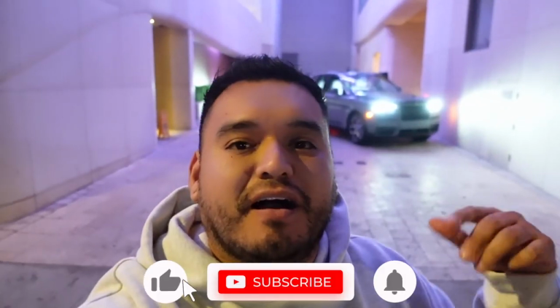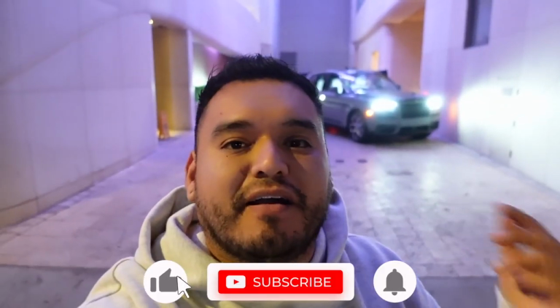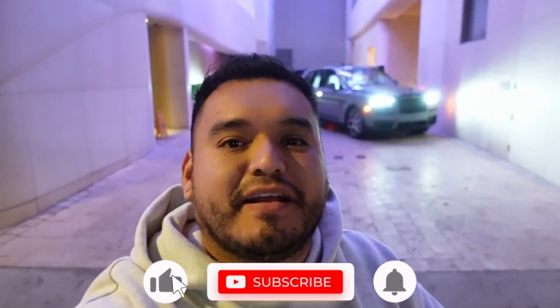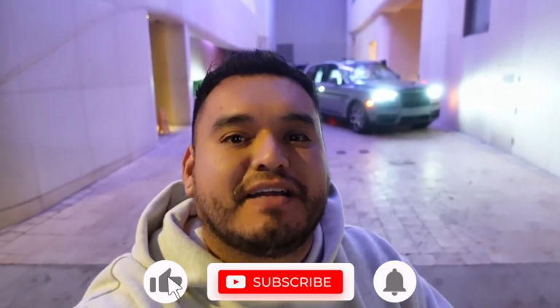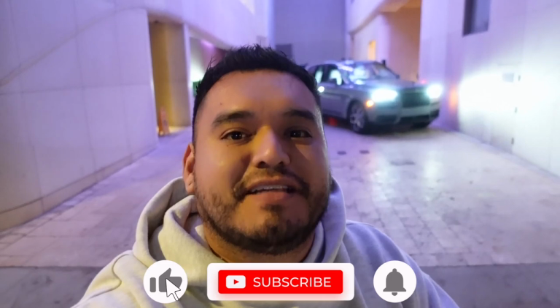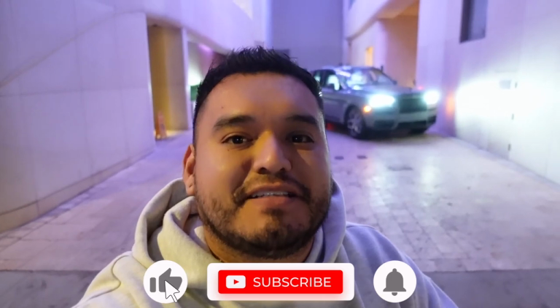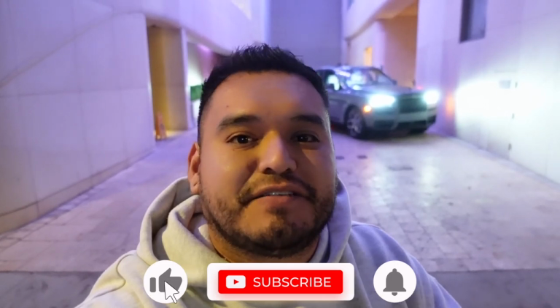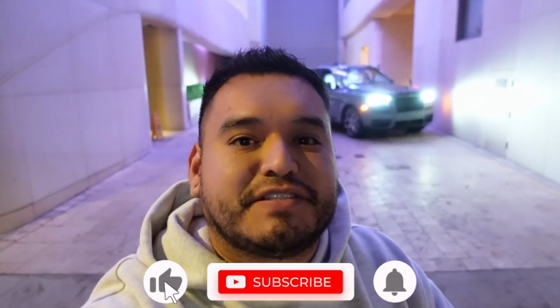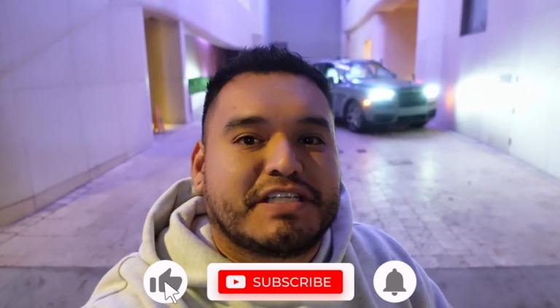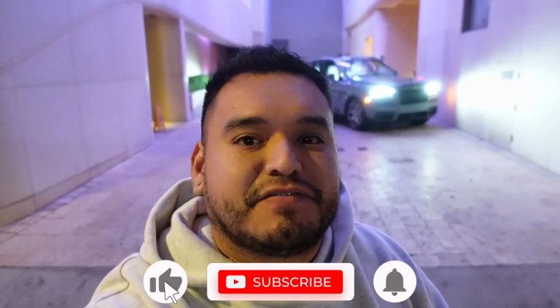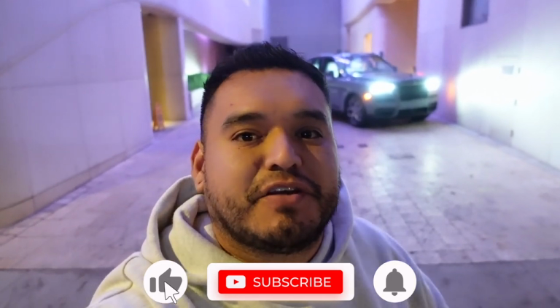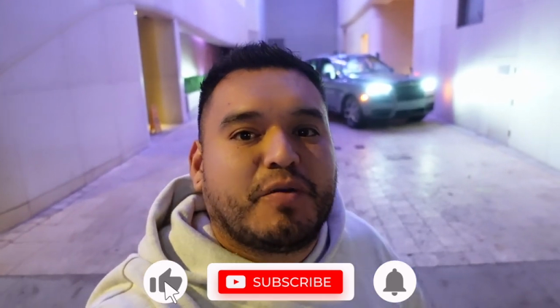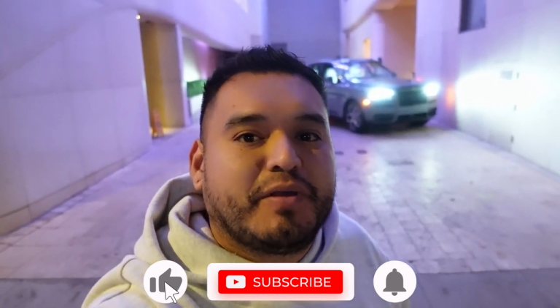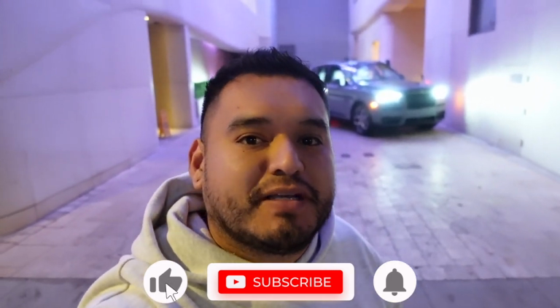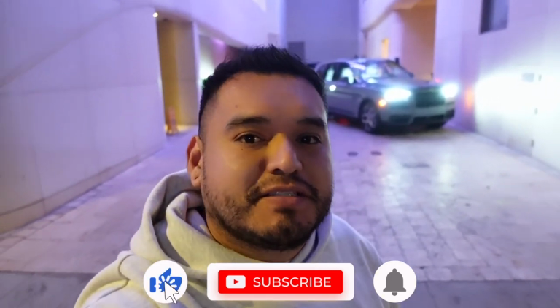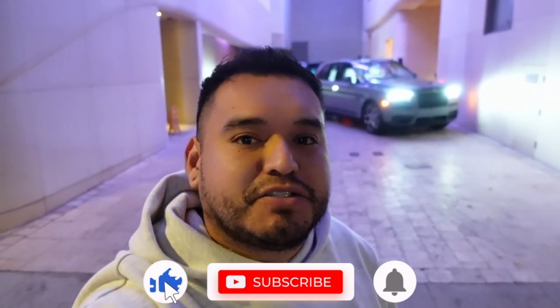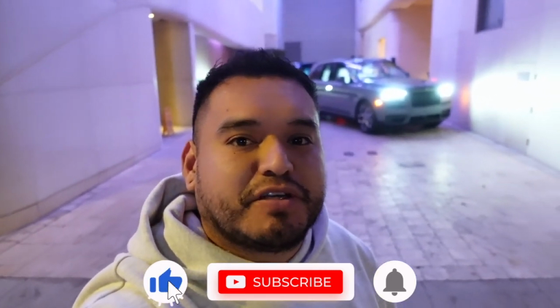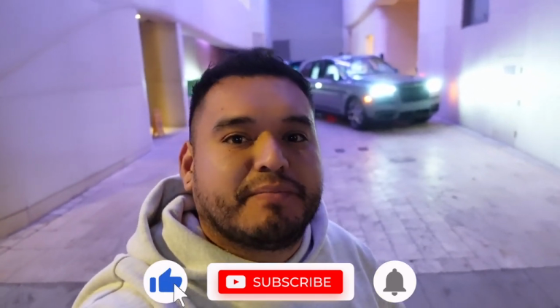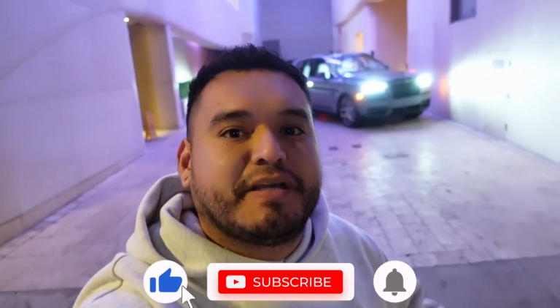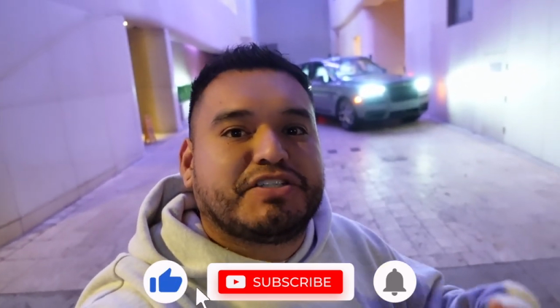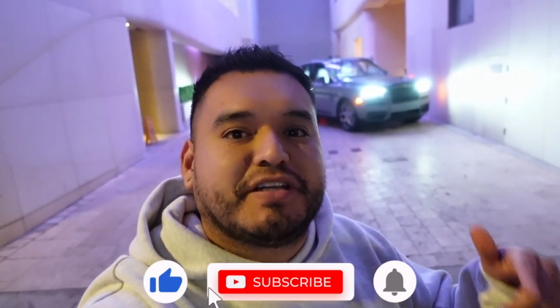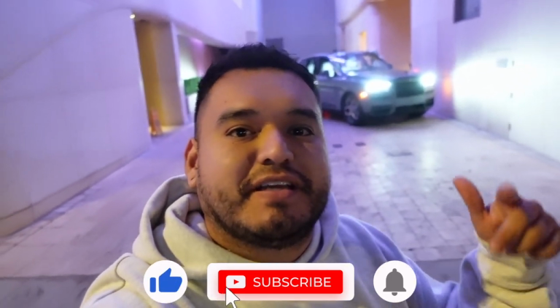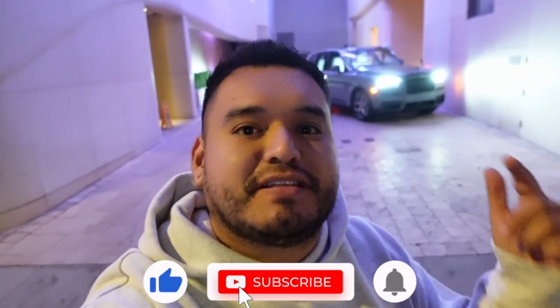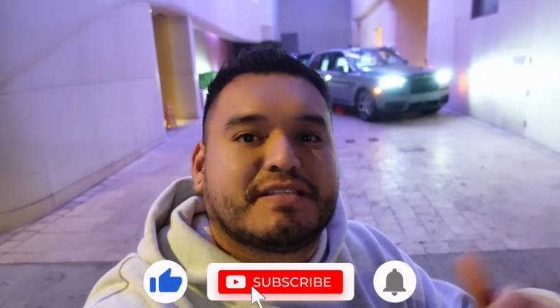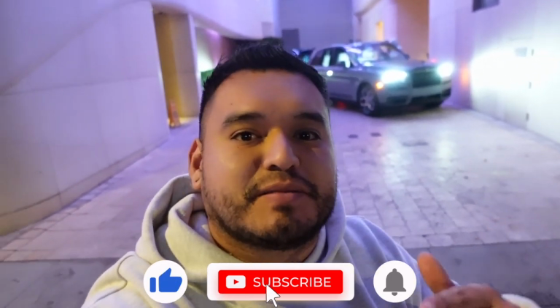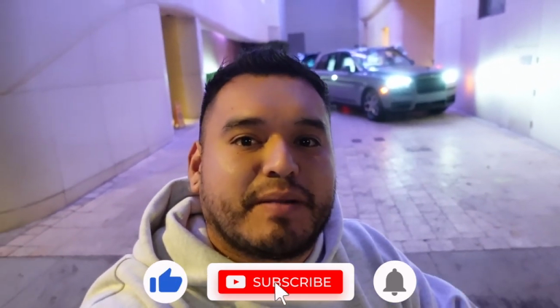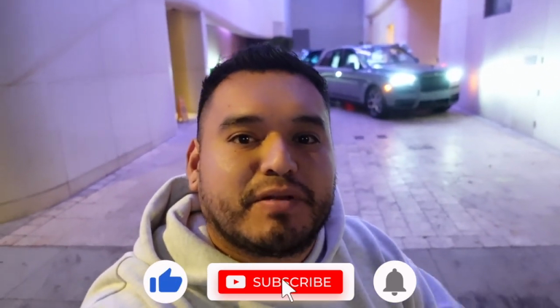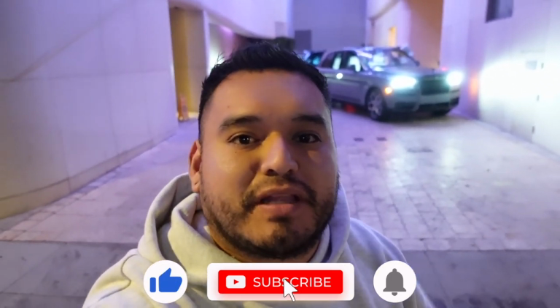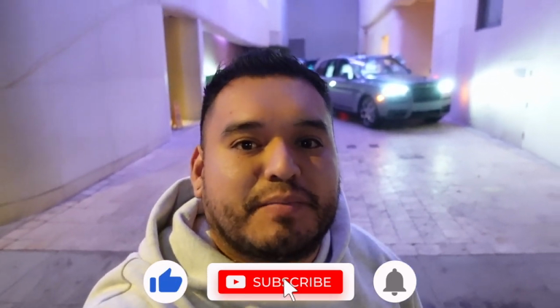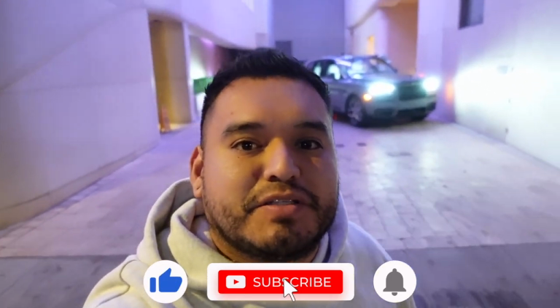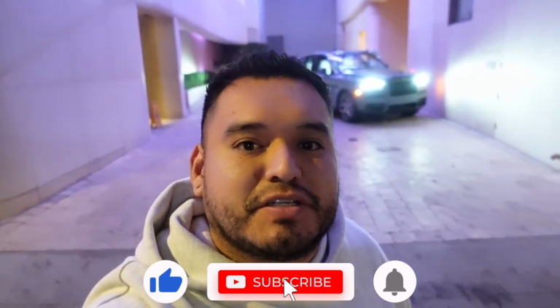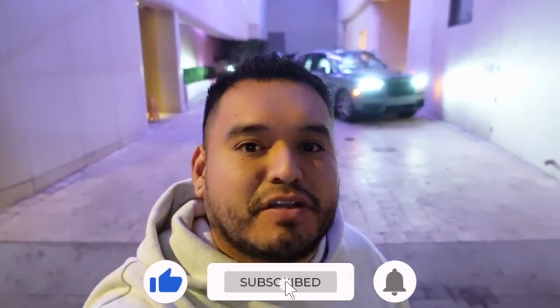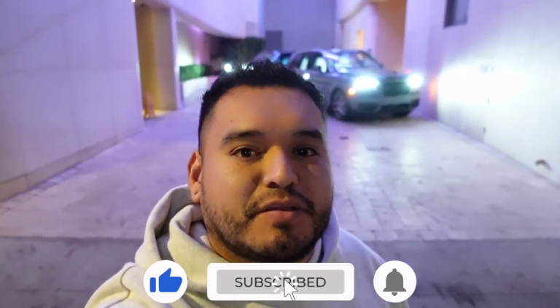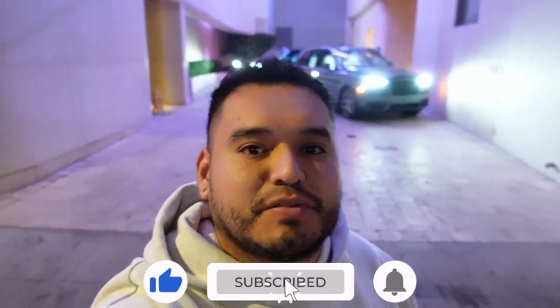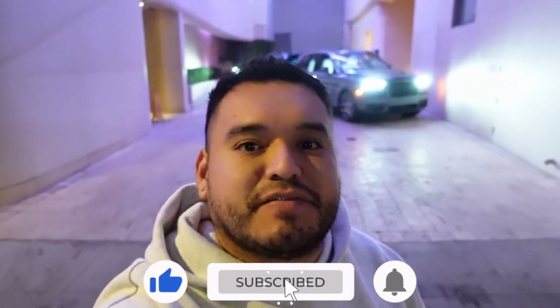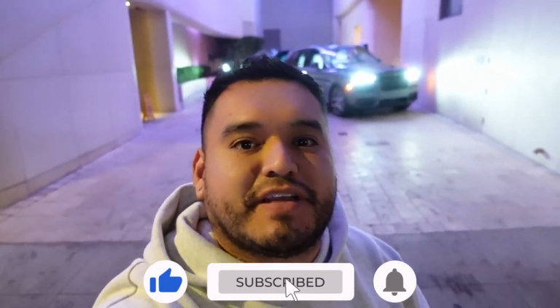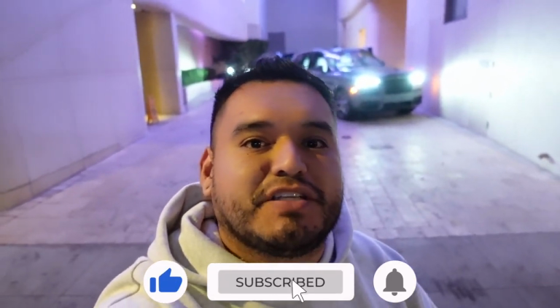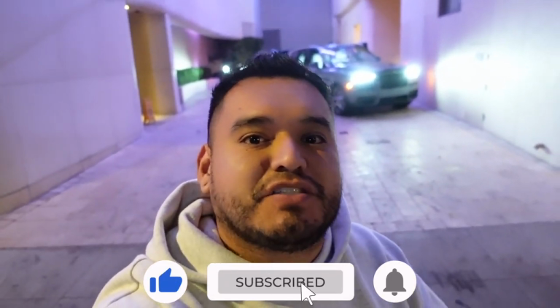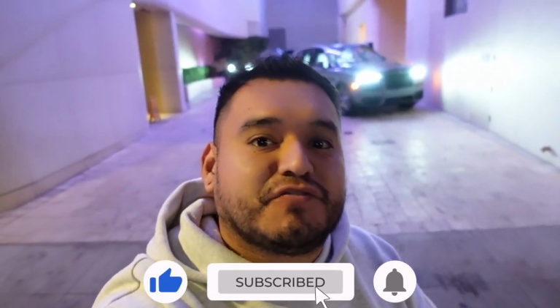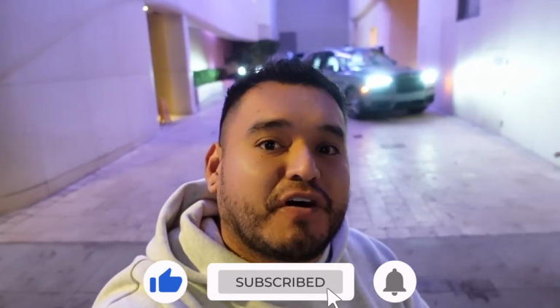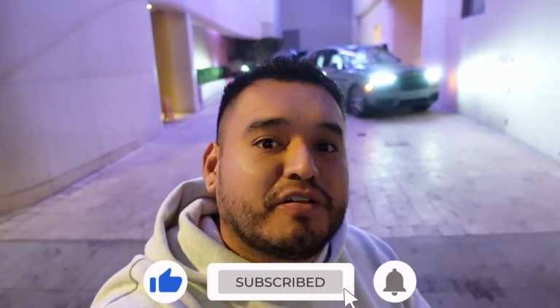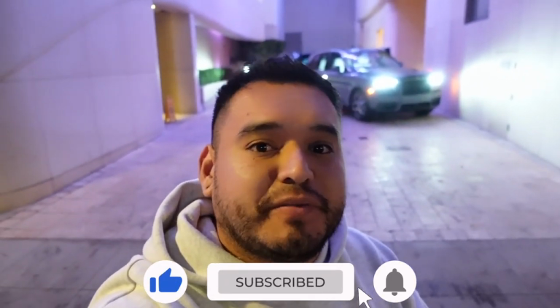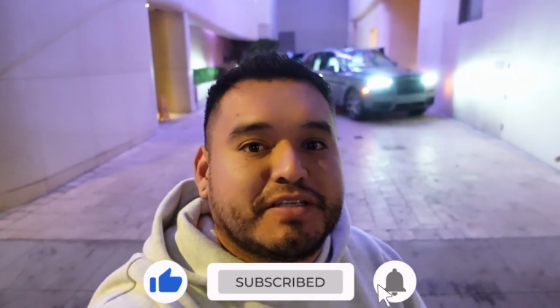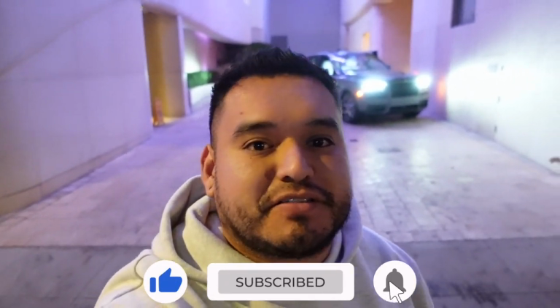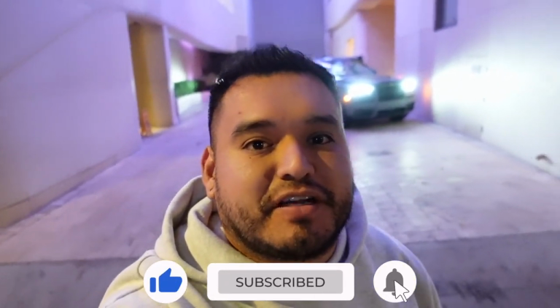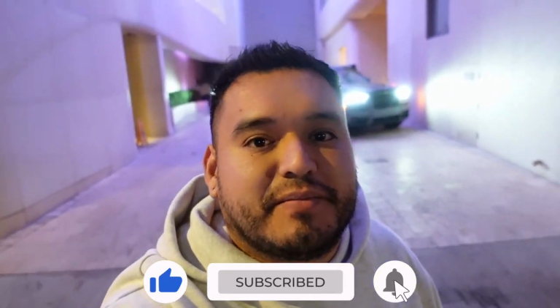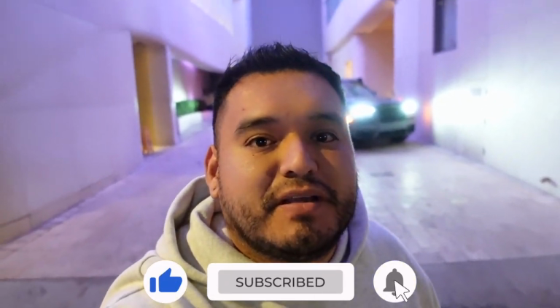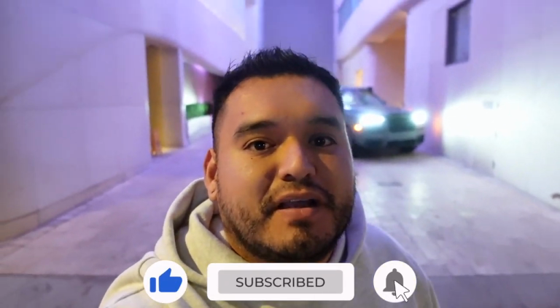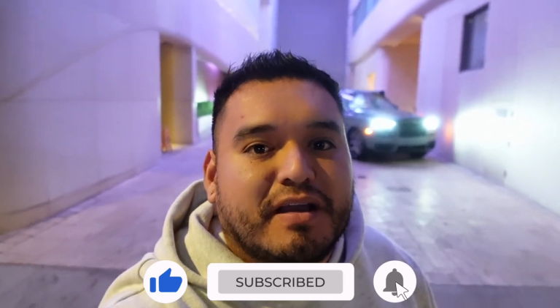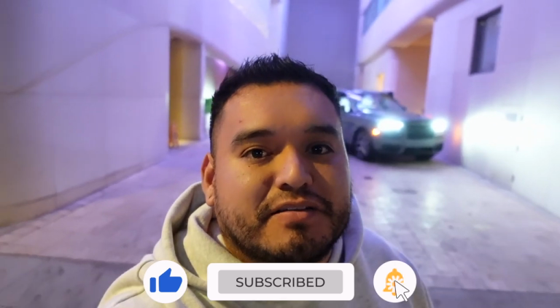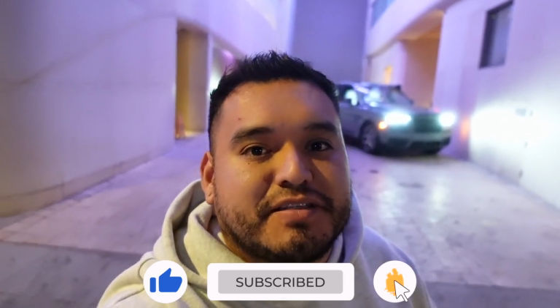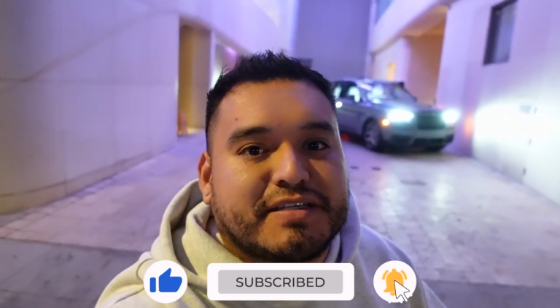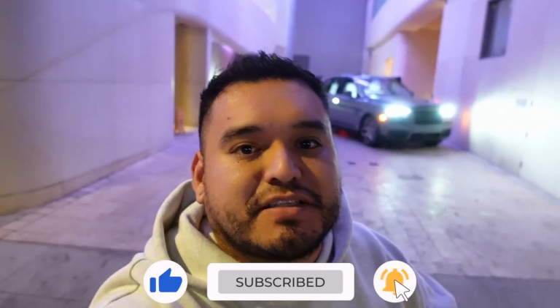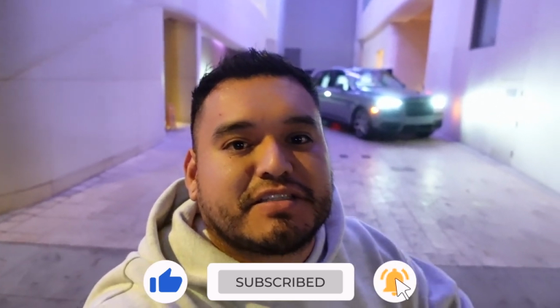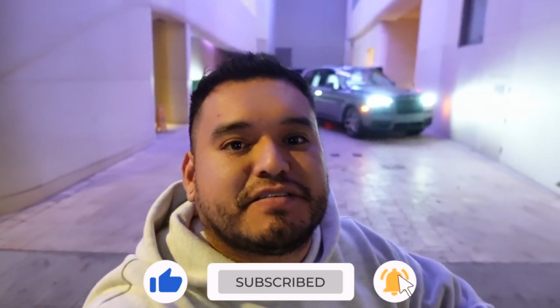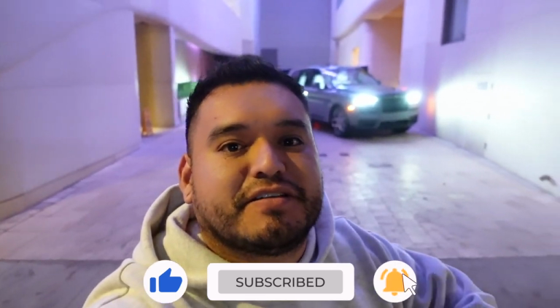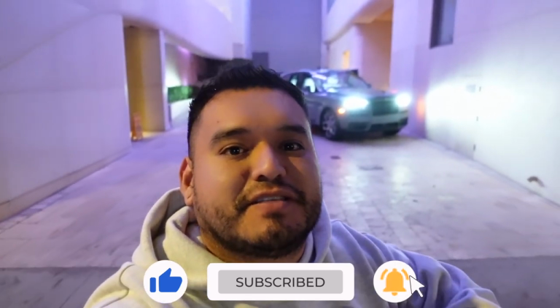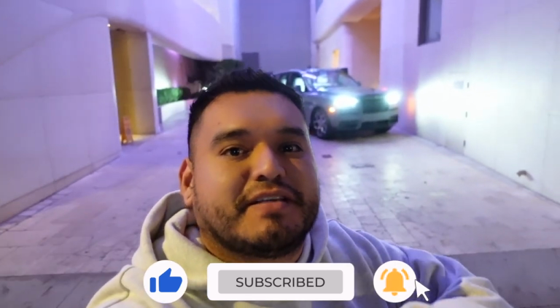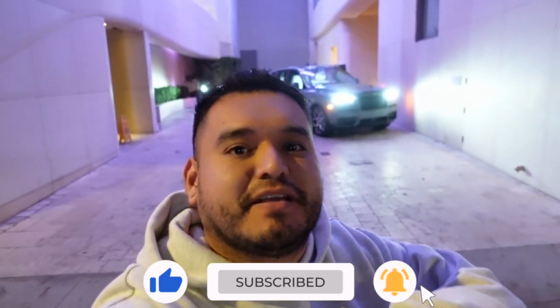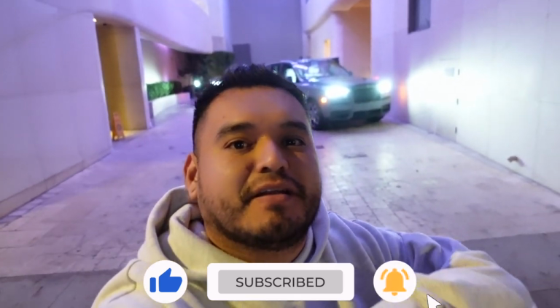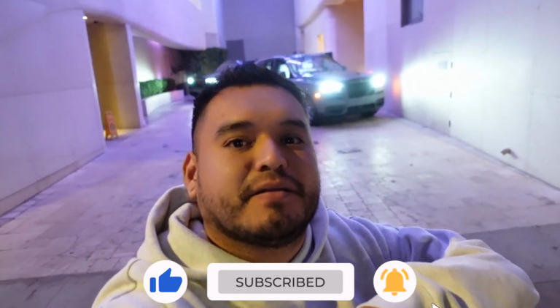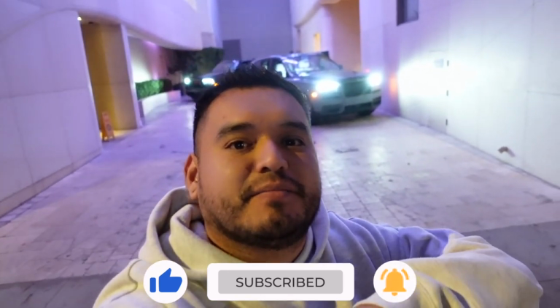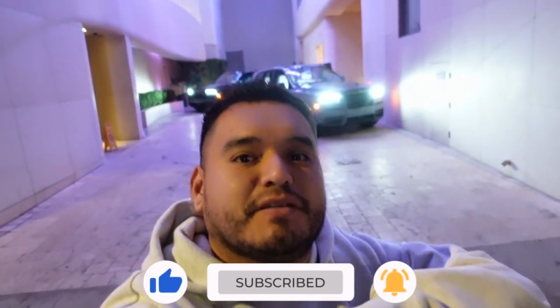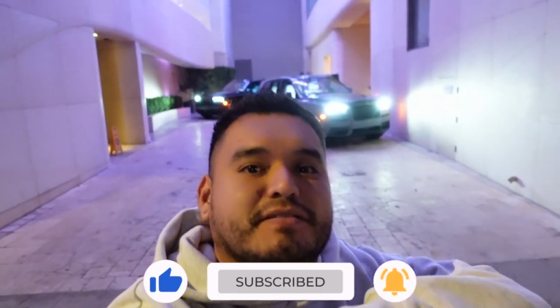Alright guys, that is it for today's video. I hope you guys enjoyed it. Make sure to hit the subscribe button and like button, turn on the notifications, follow me on Instagram. I'll see you guys on the next video. Take care. Peace.